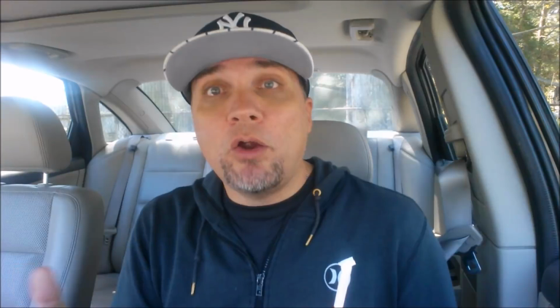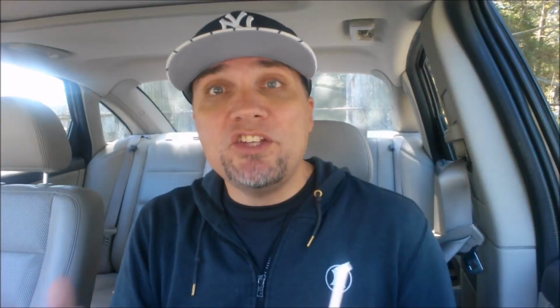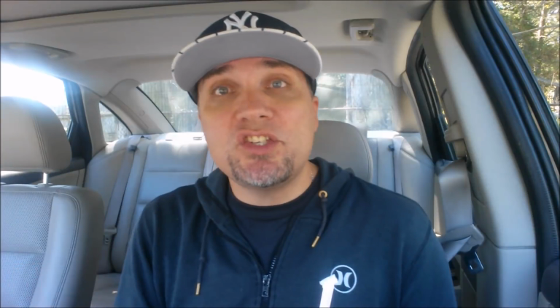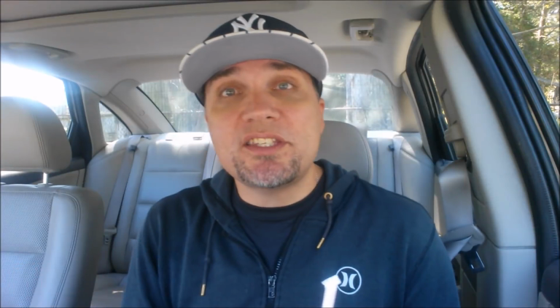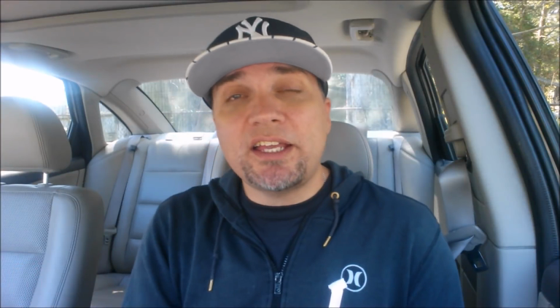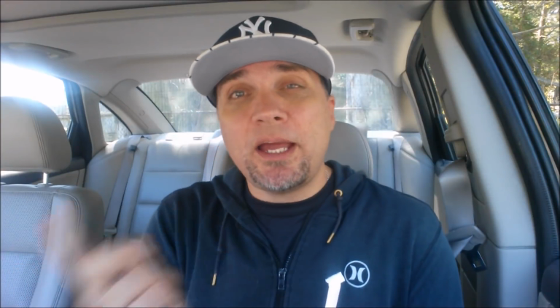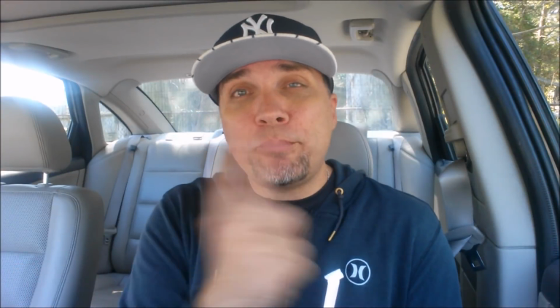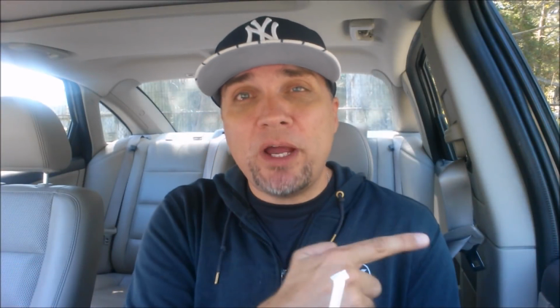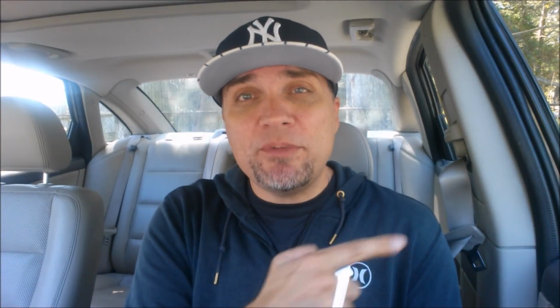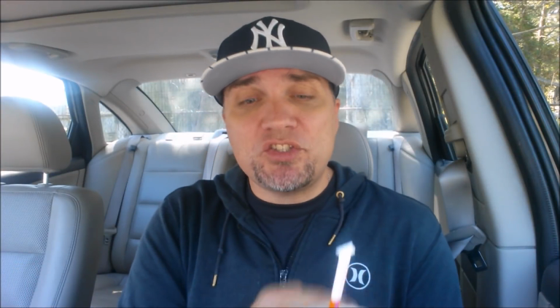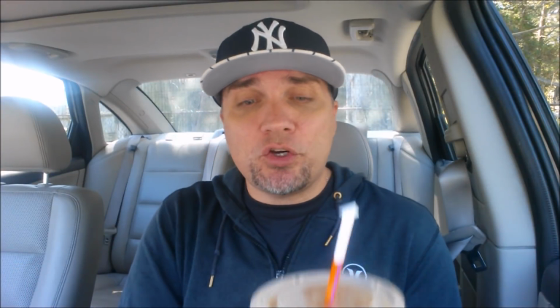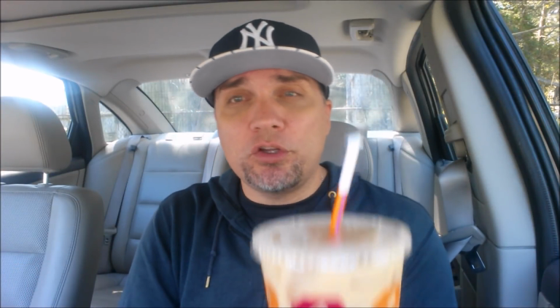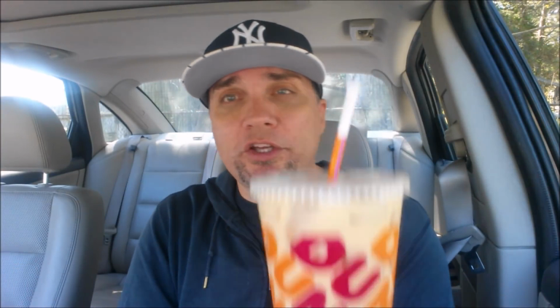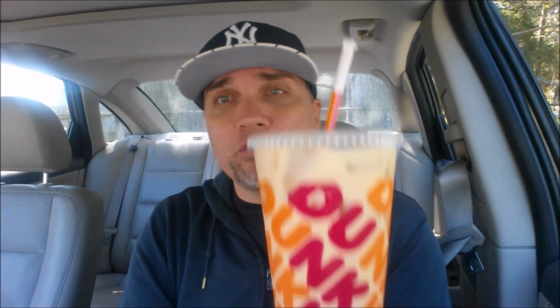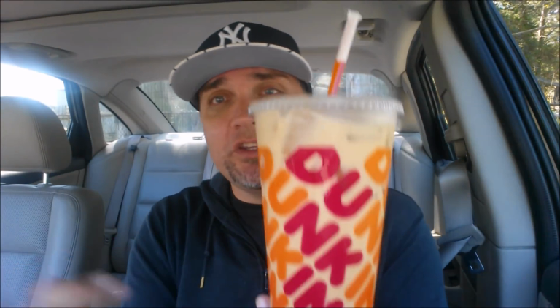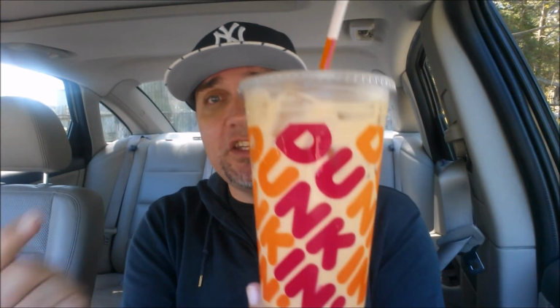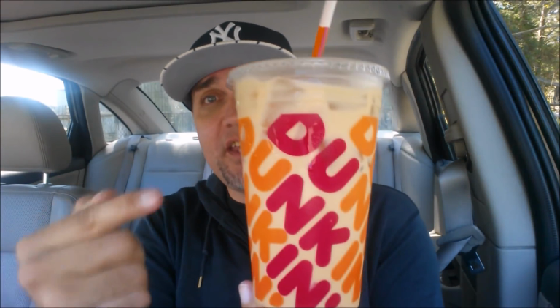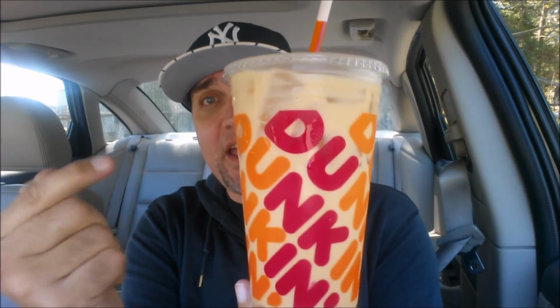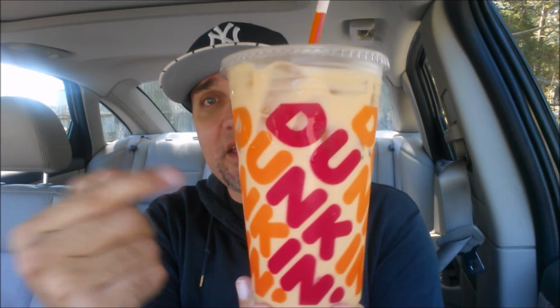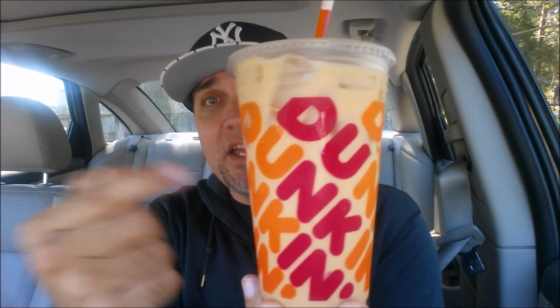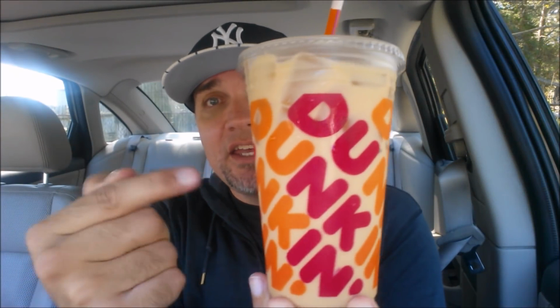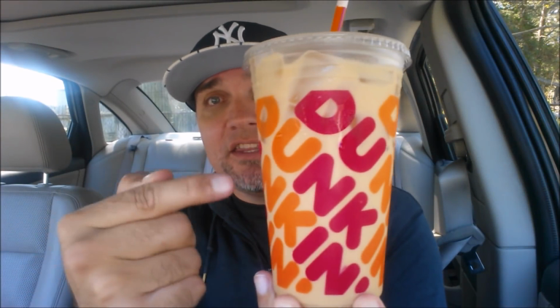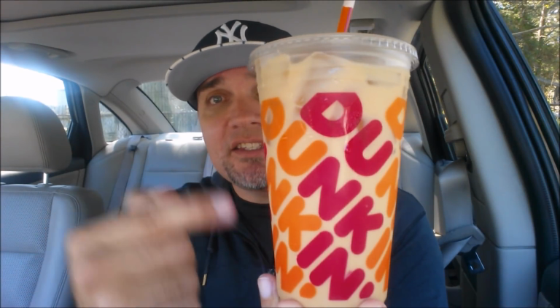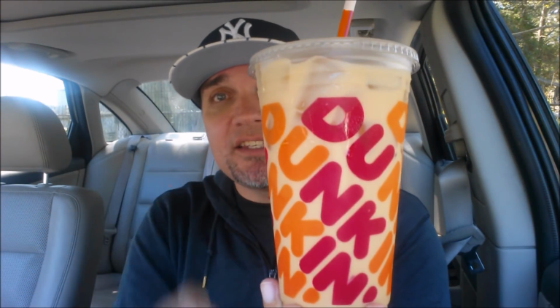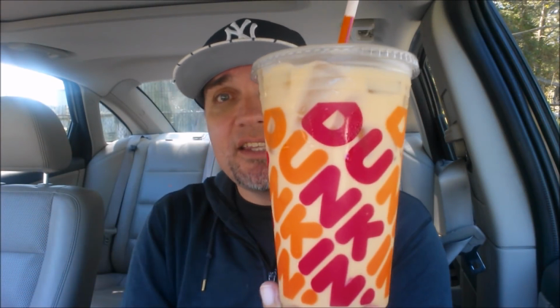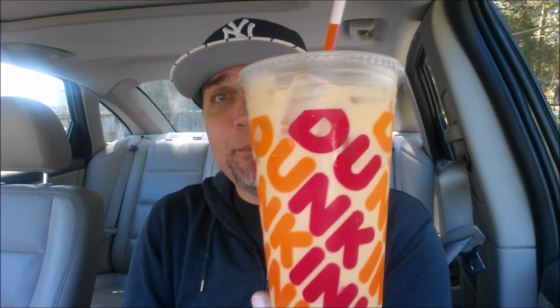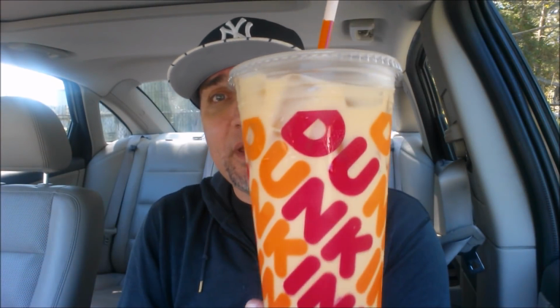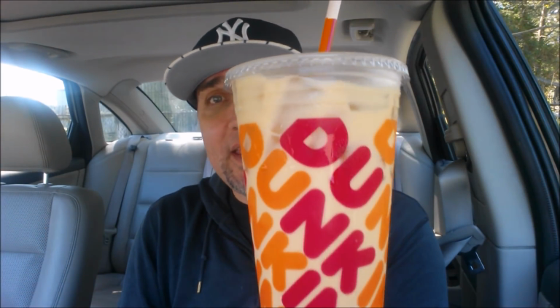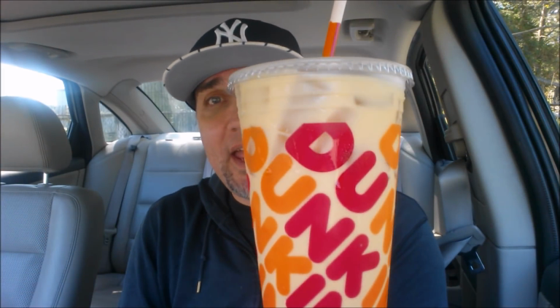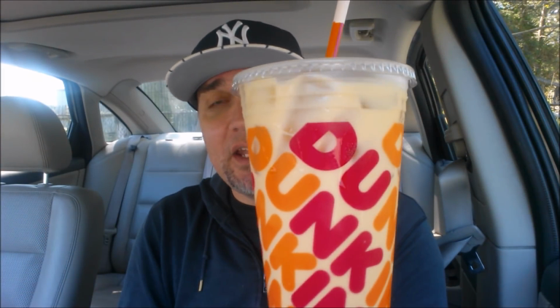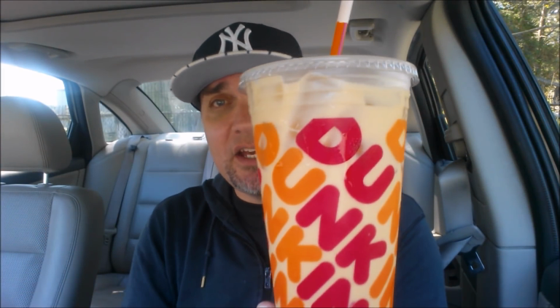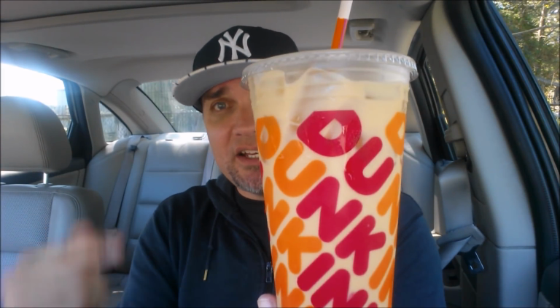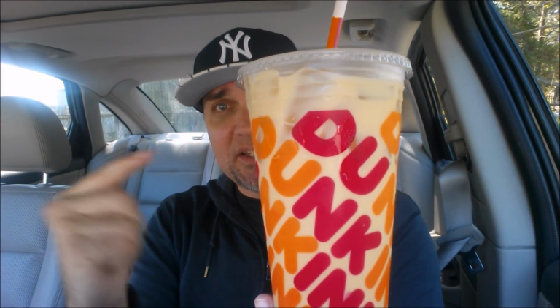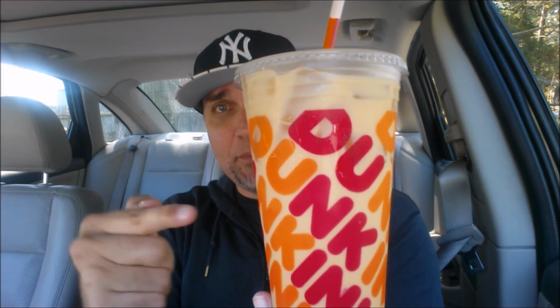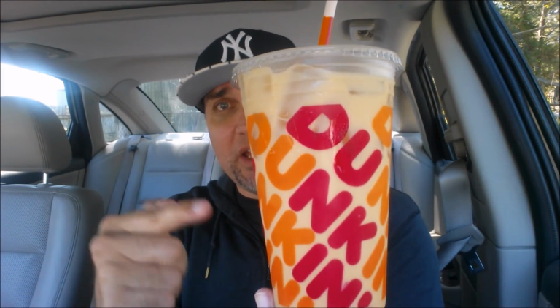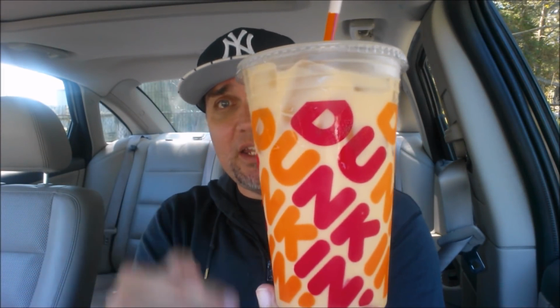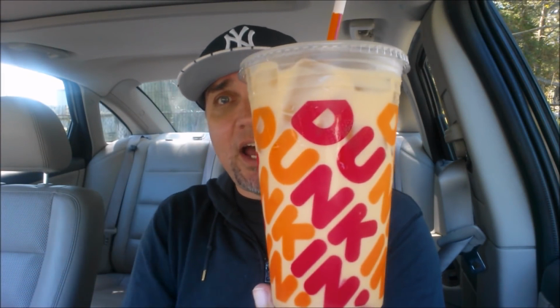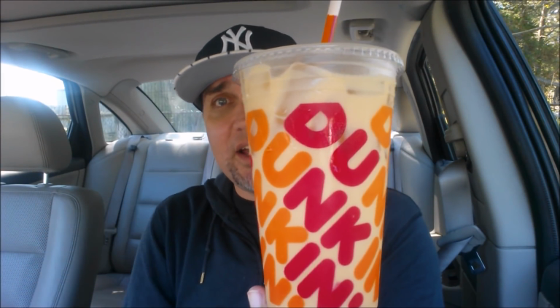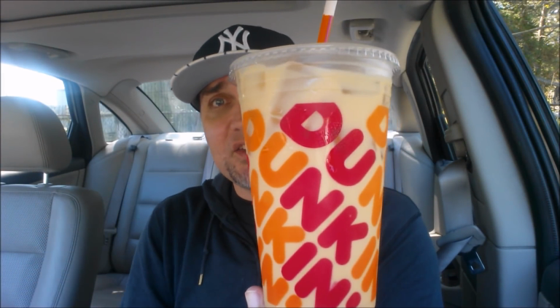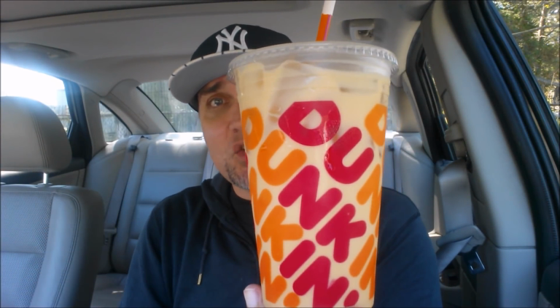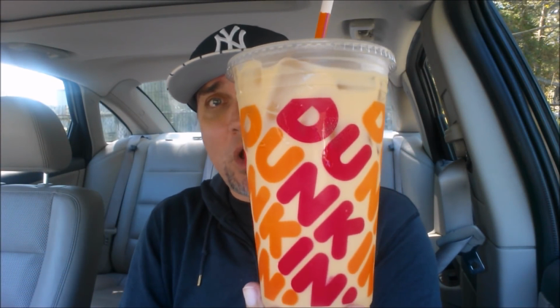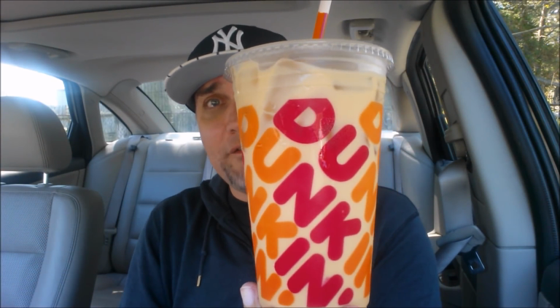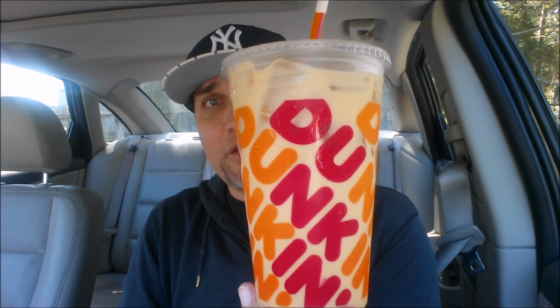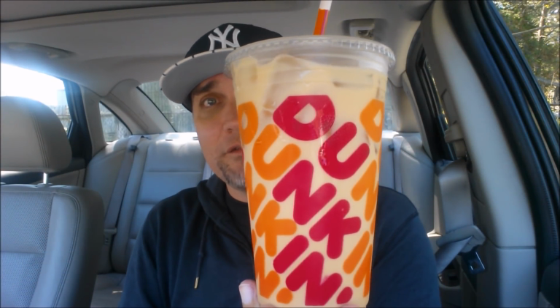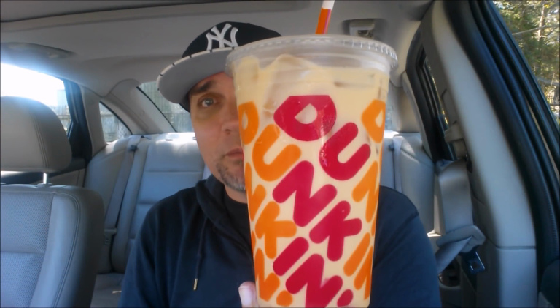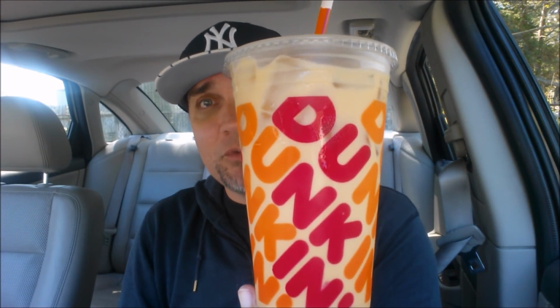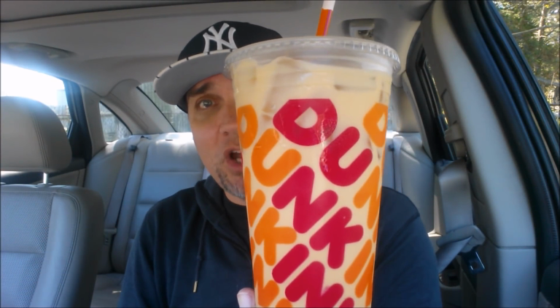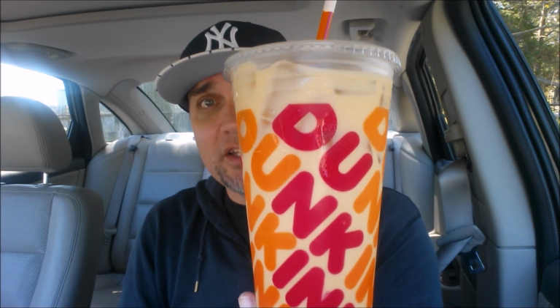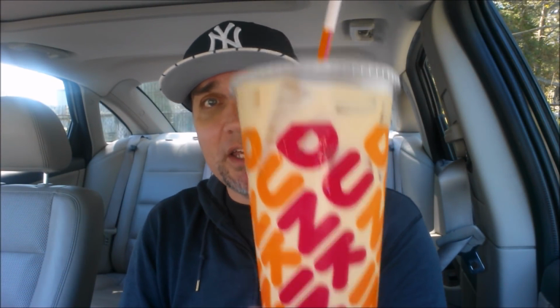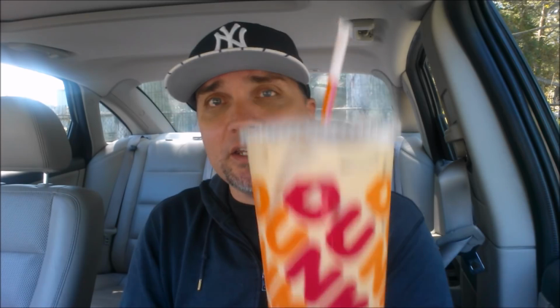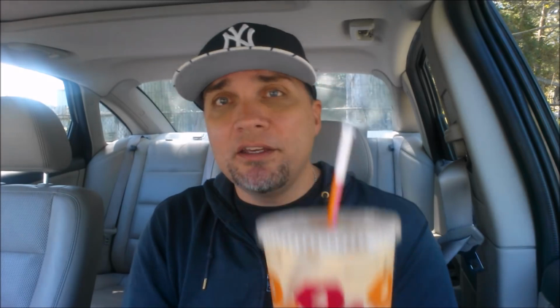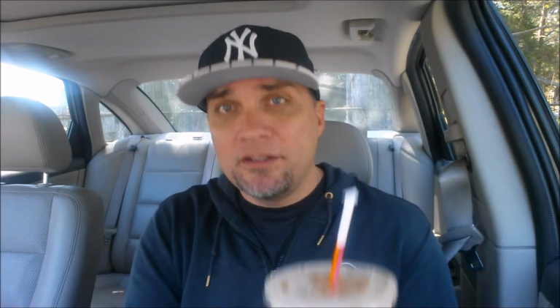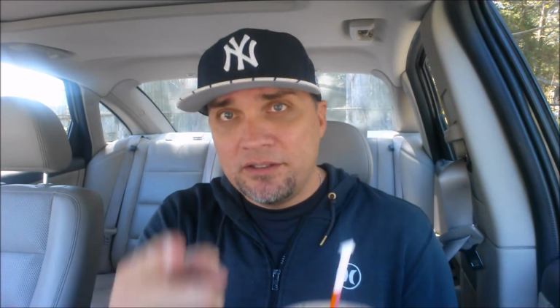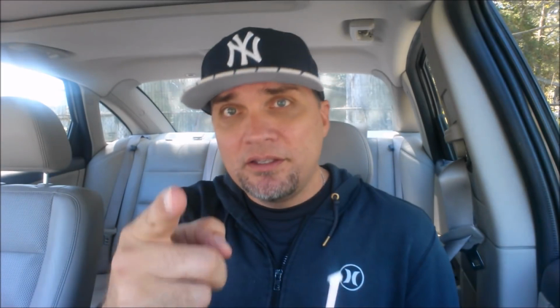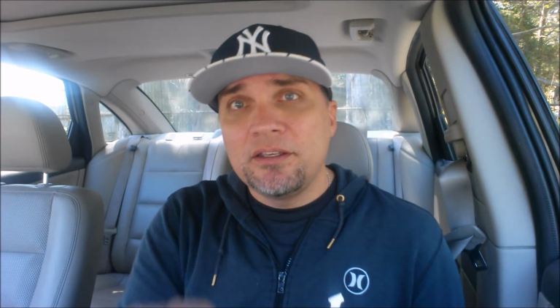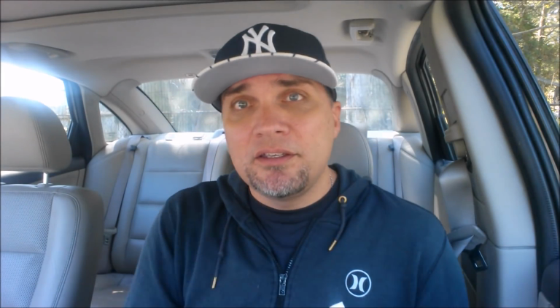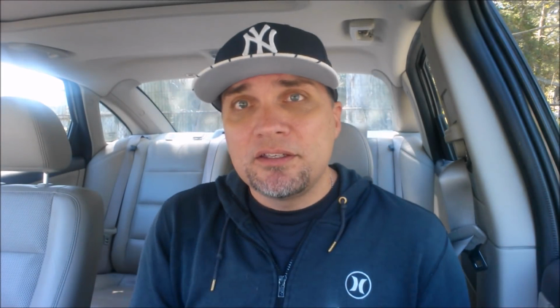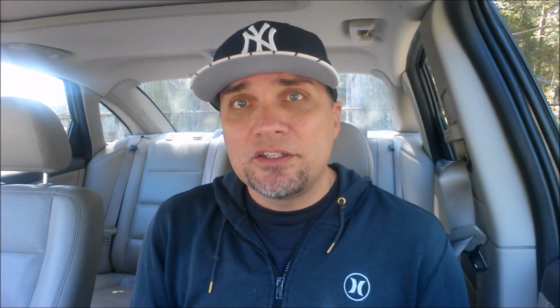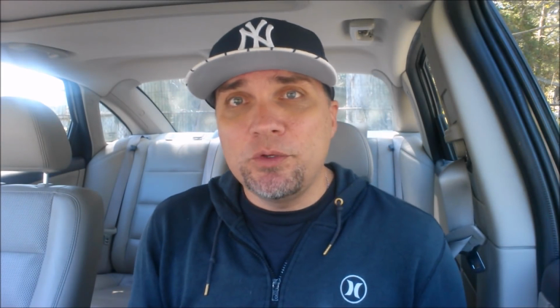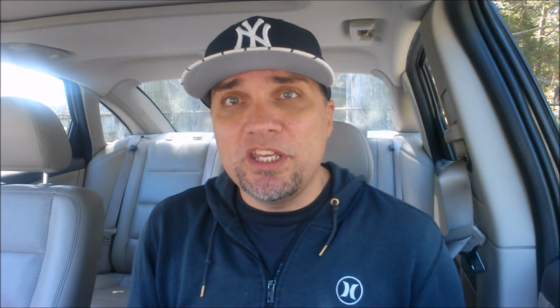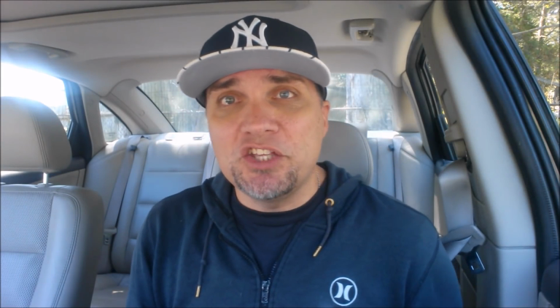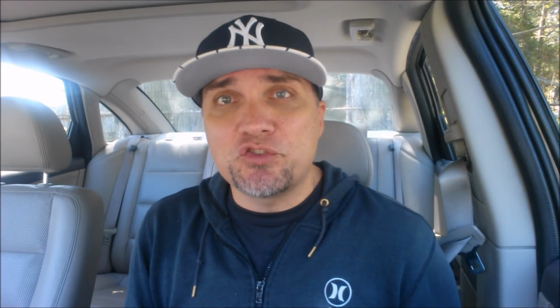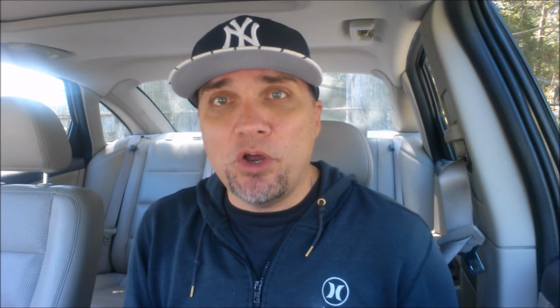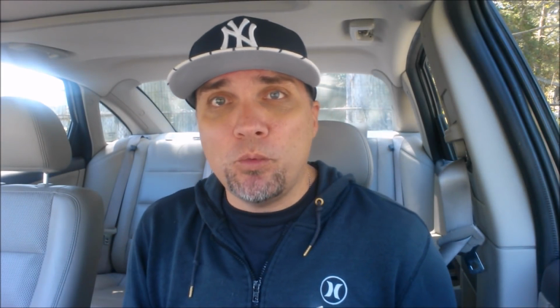All right, just like I promised earlier in the day, this is the Banana Split Iced Coffee from Dunkin'. Cue the intro.